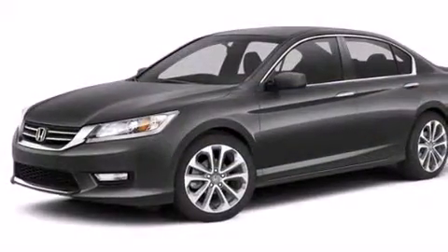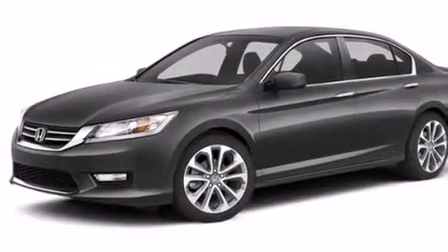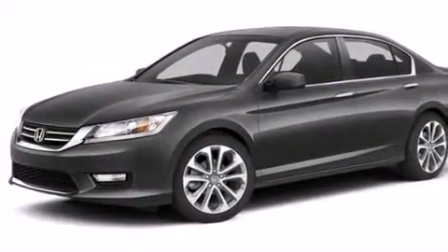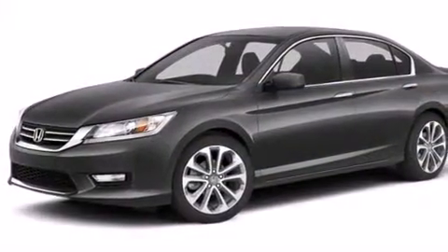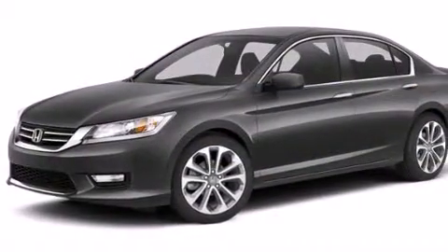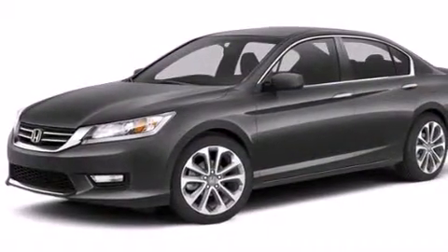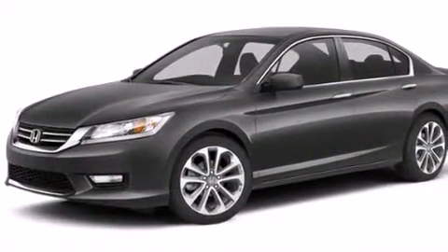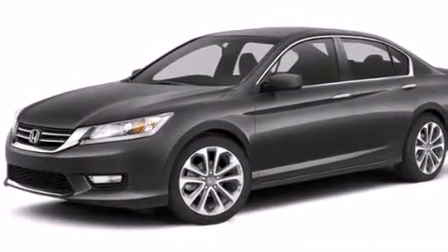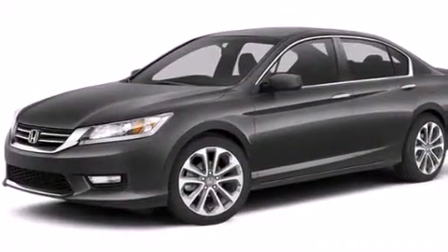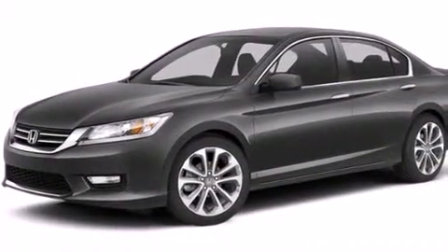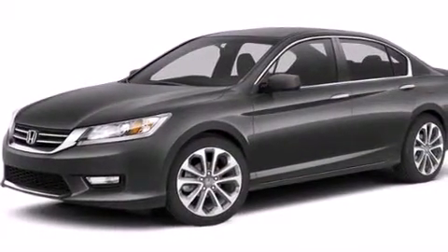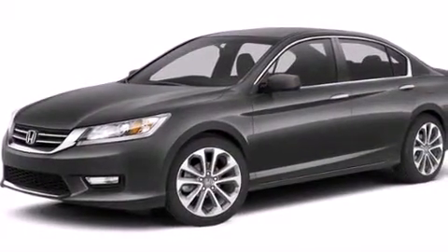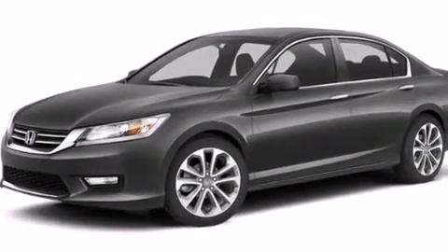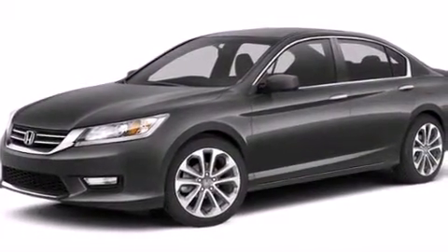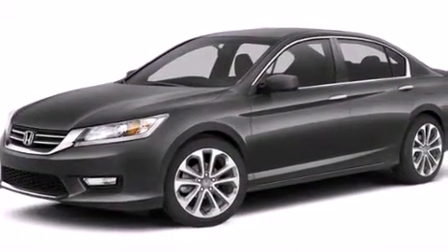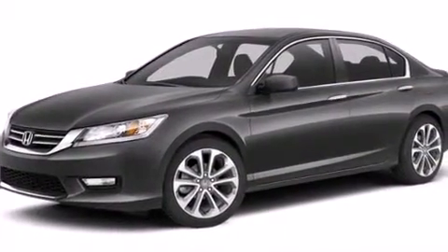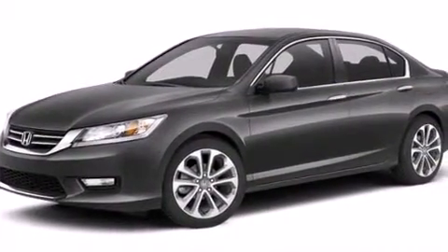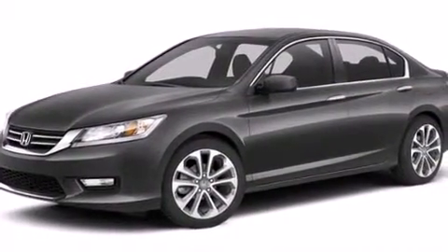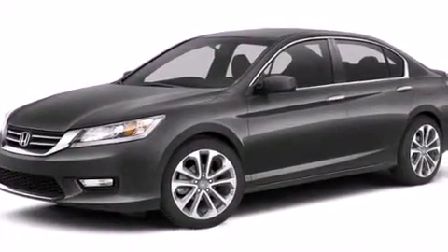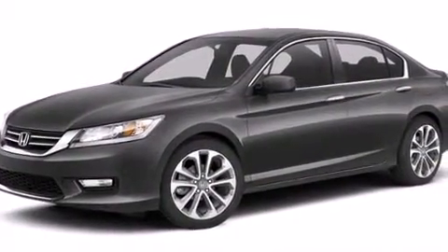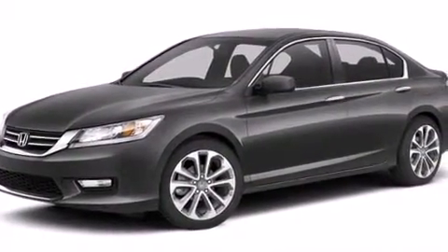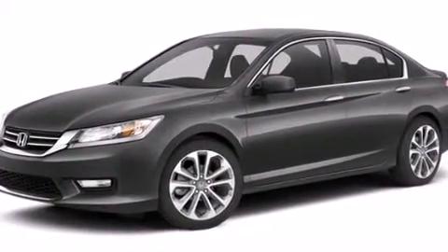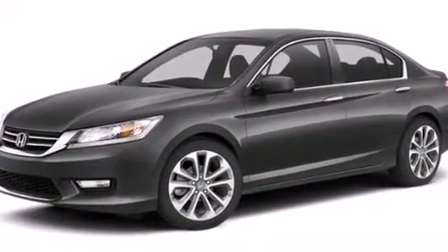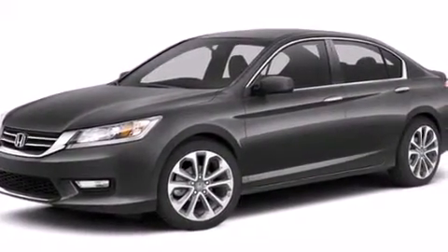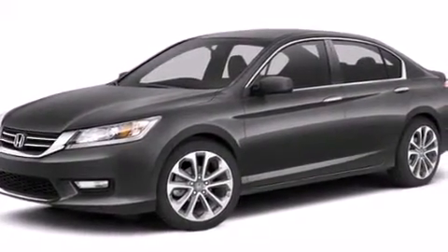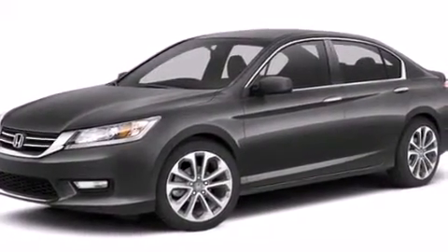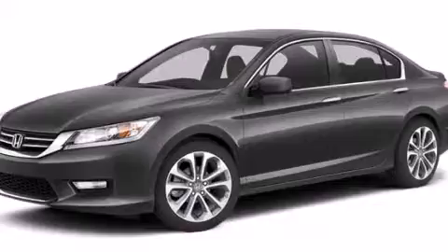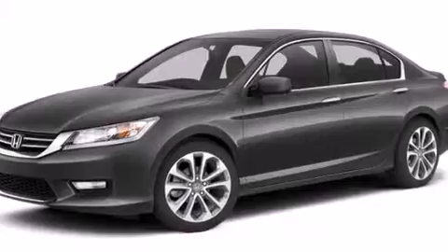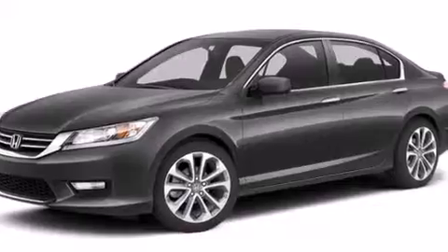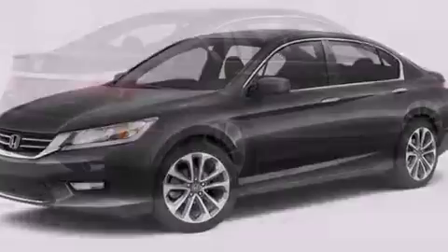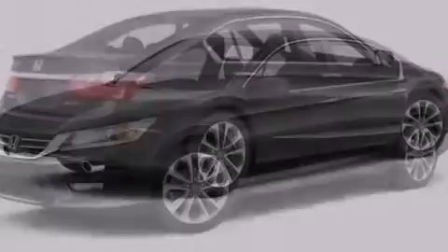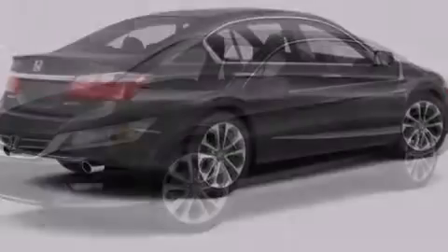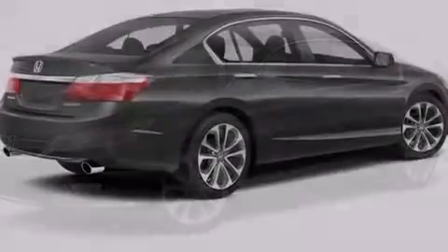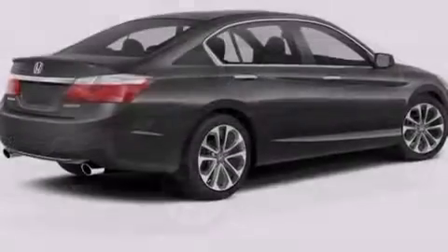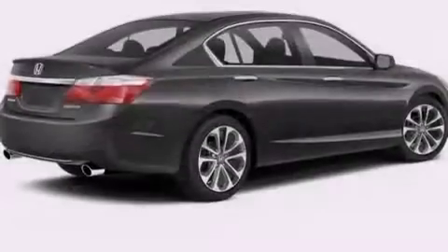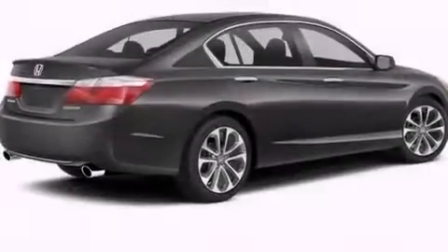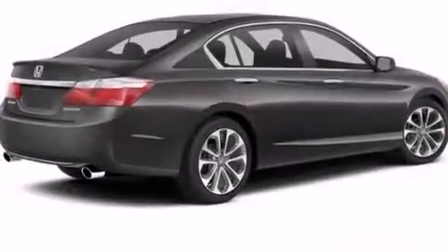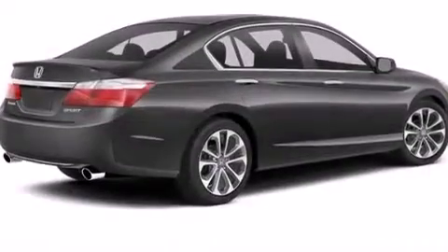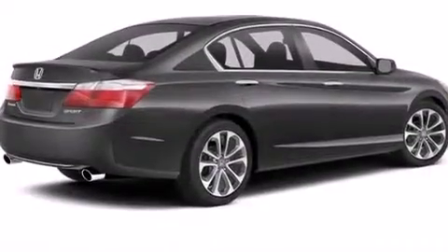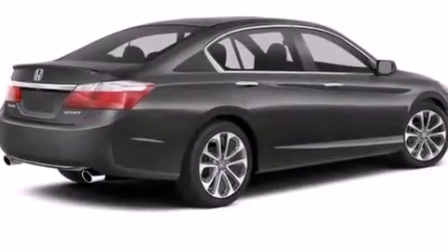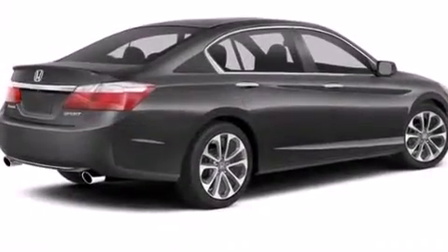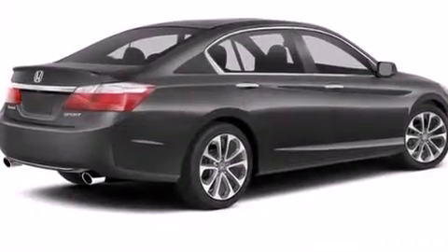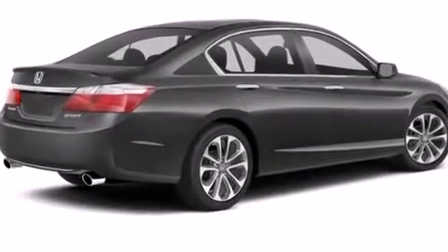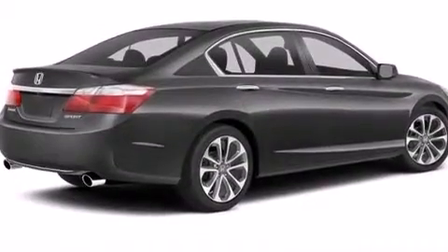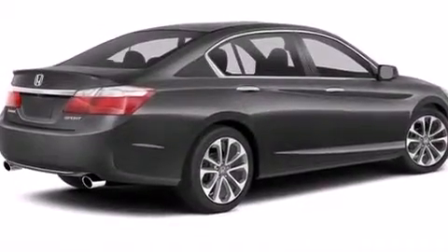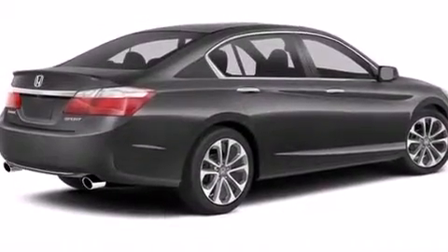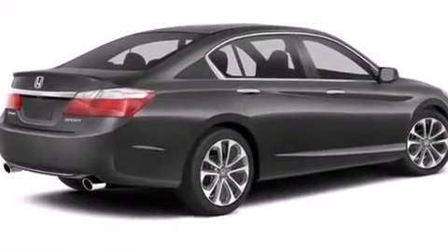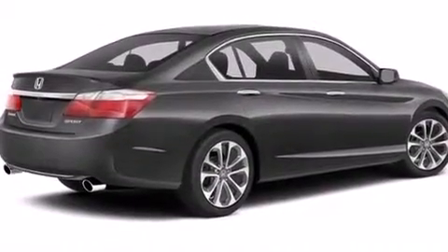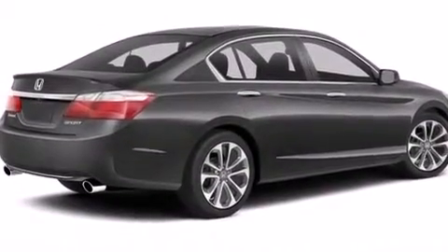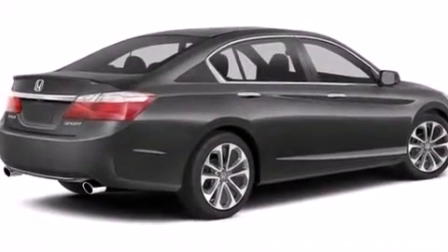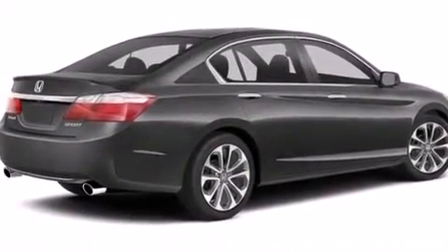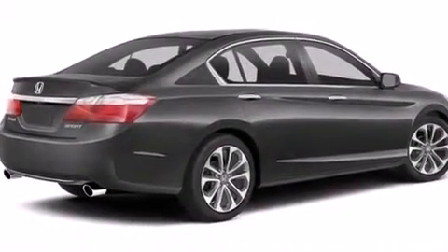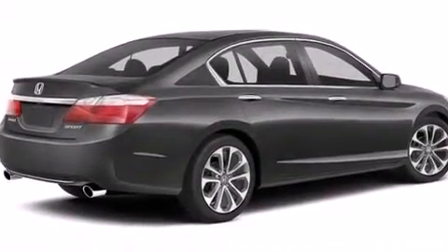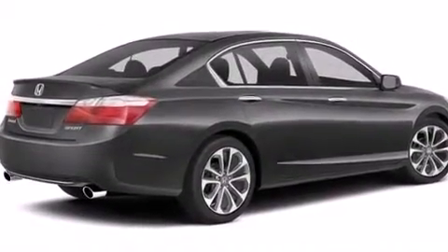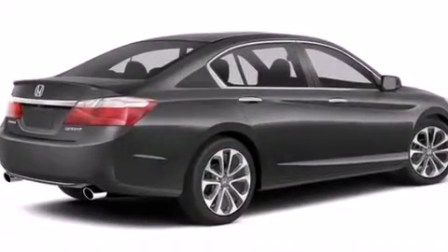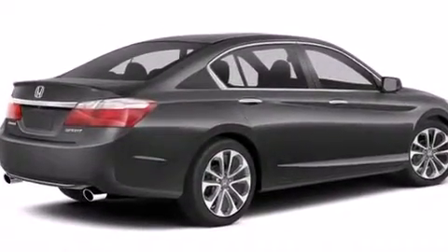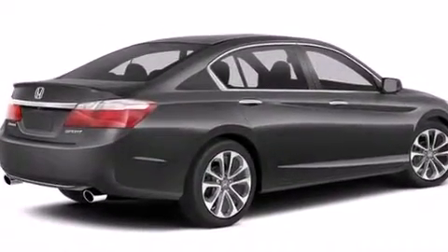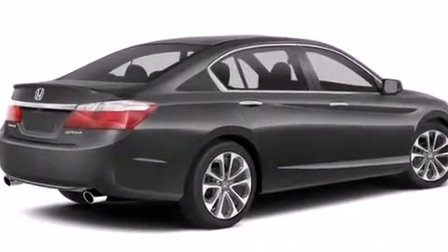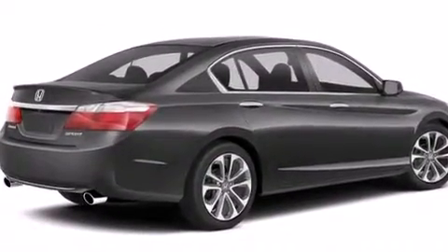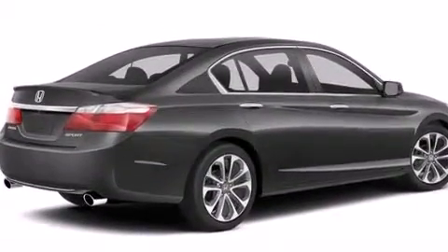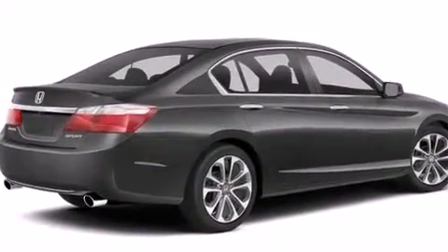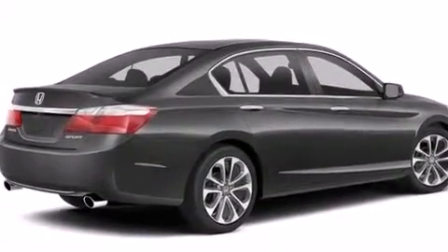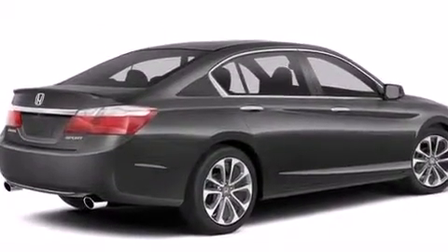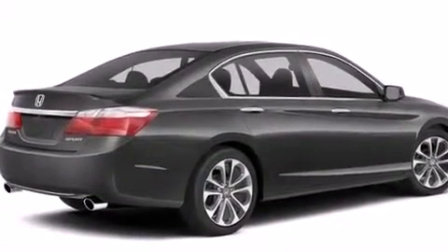12 volt power outlets, front multi-stage airbags, rear seat child-proof door locks, air conditioning, and a backup camera.